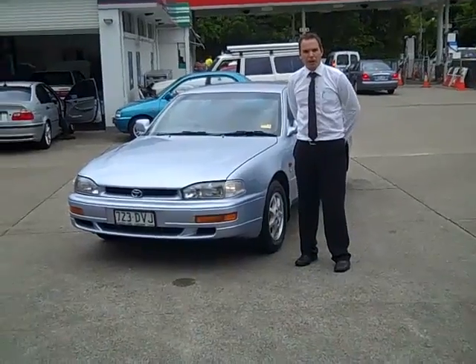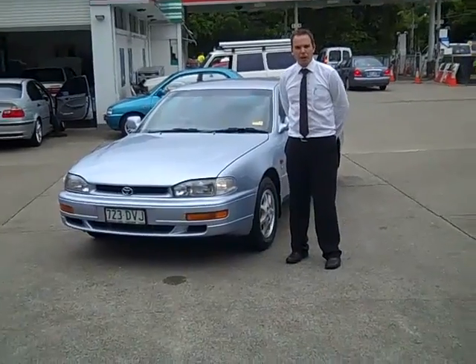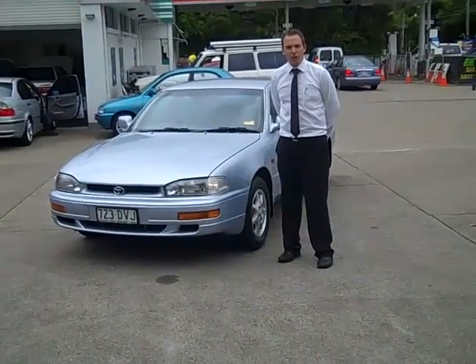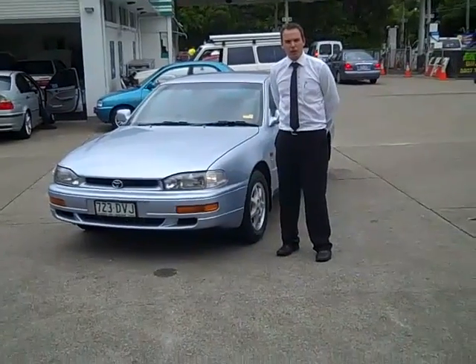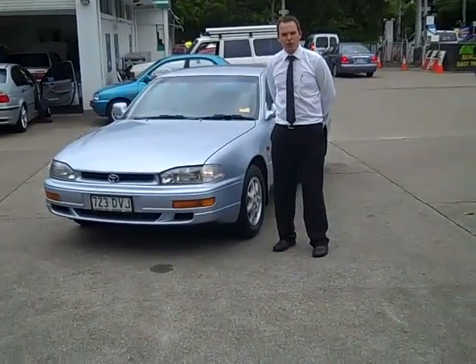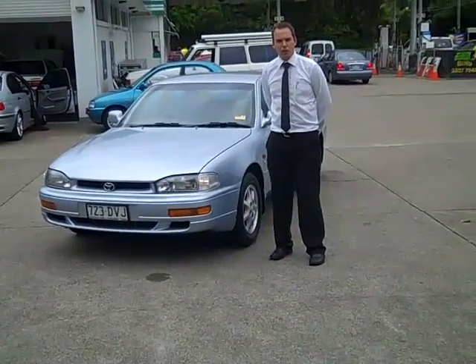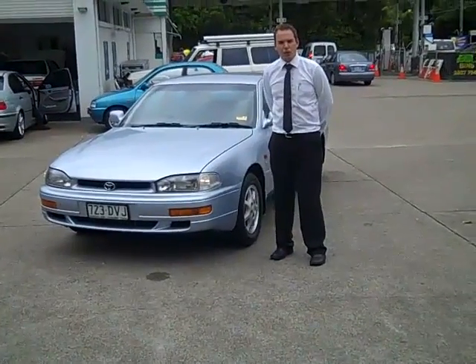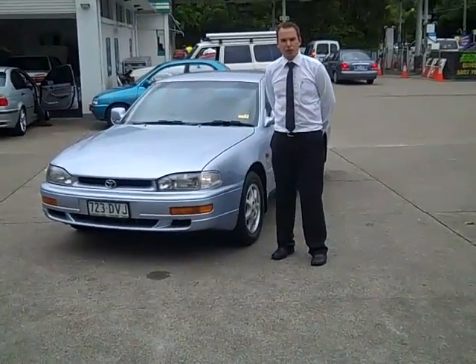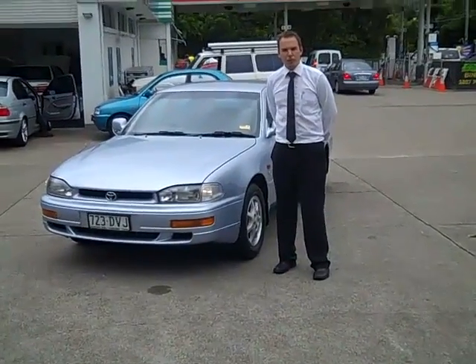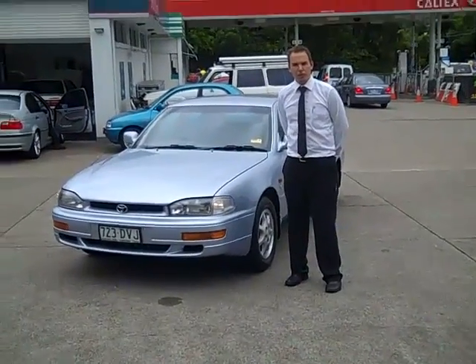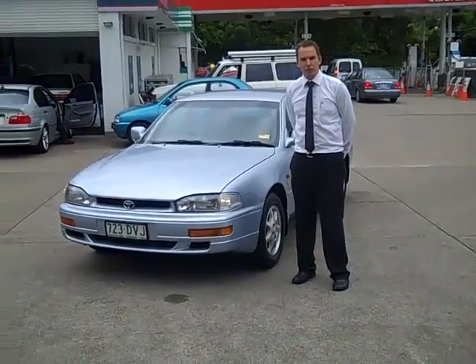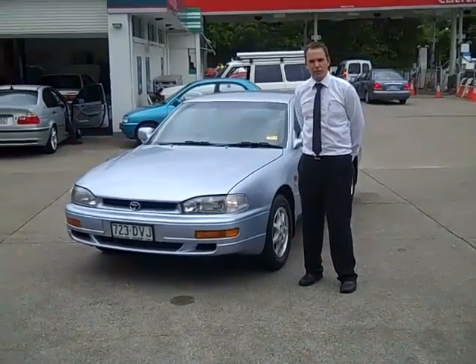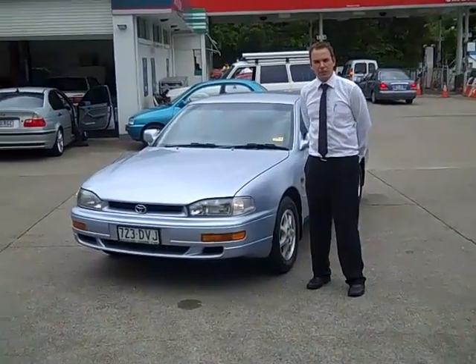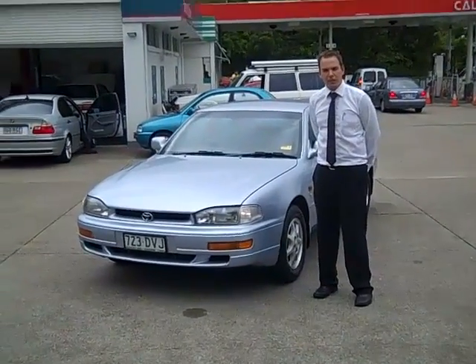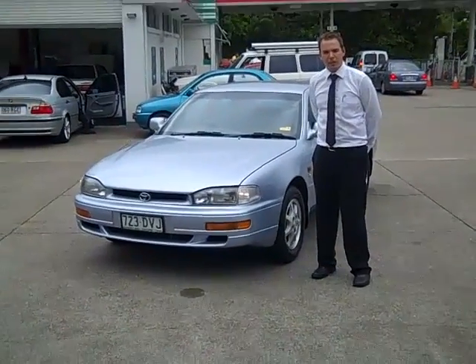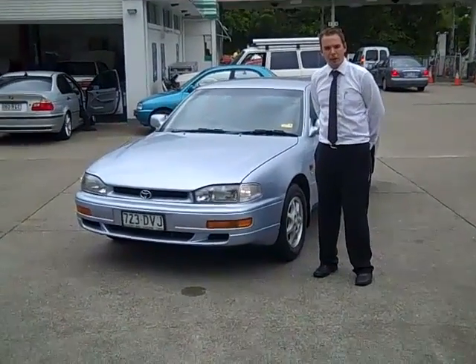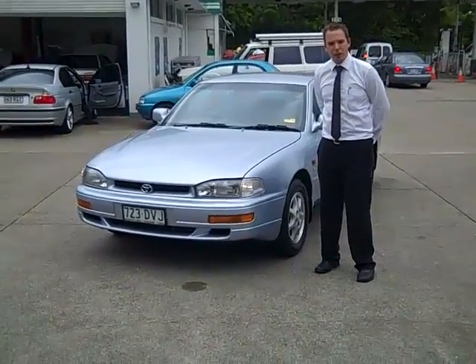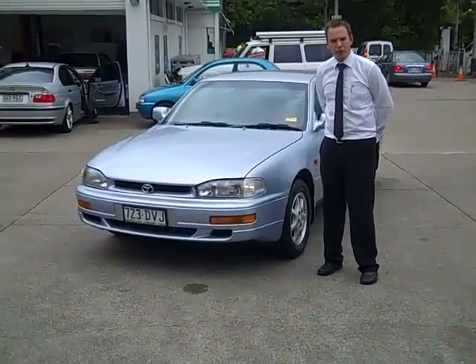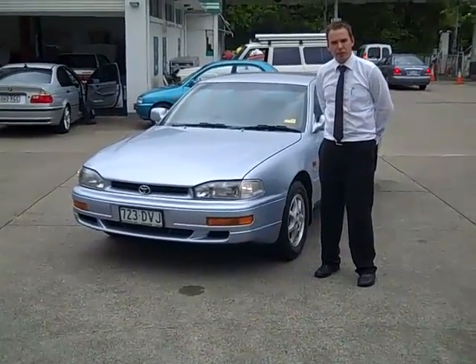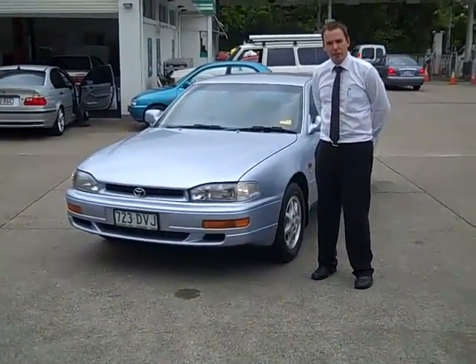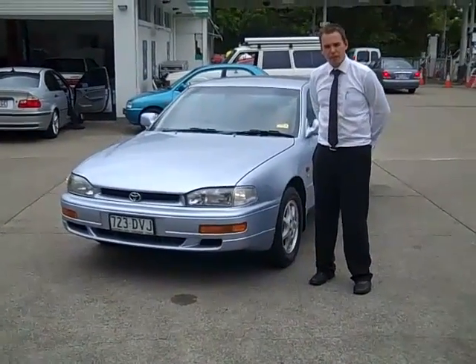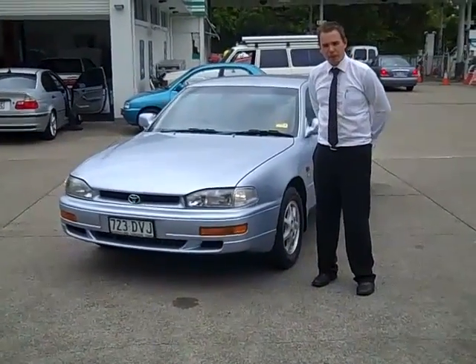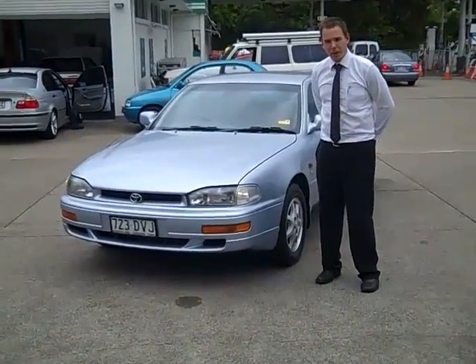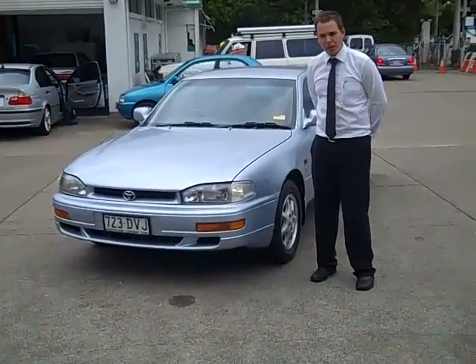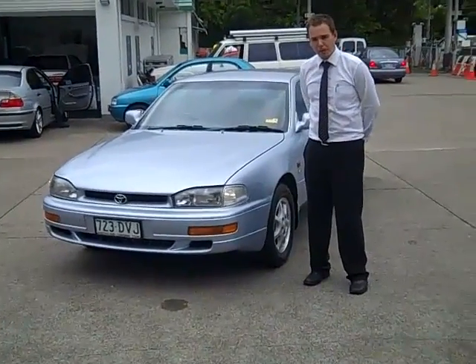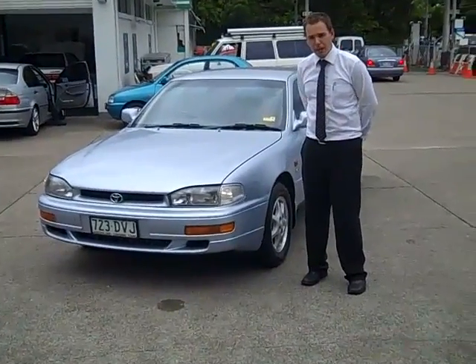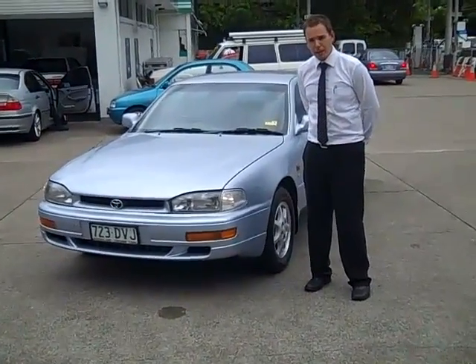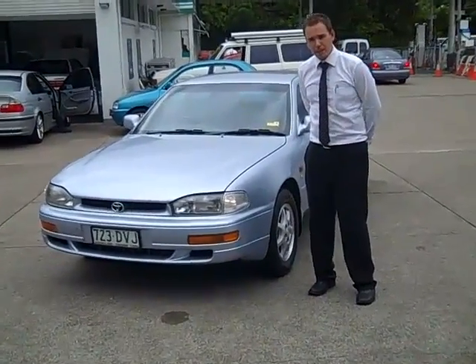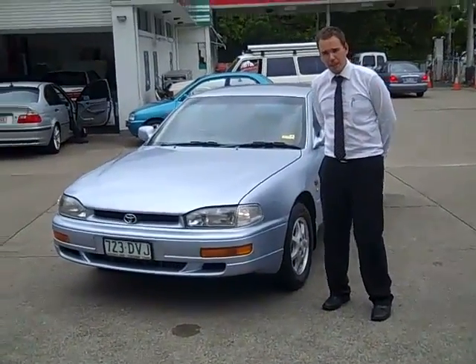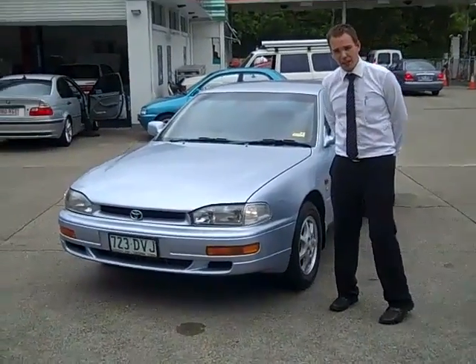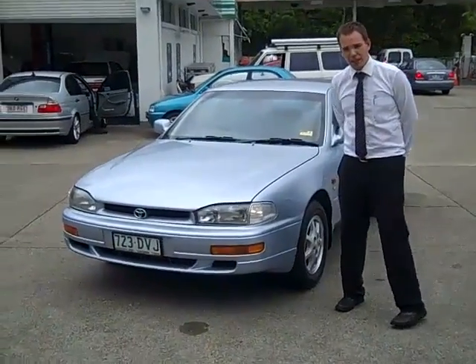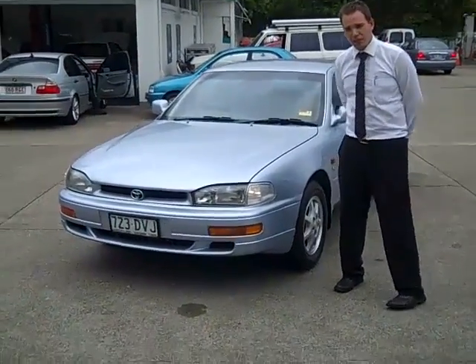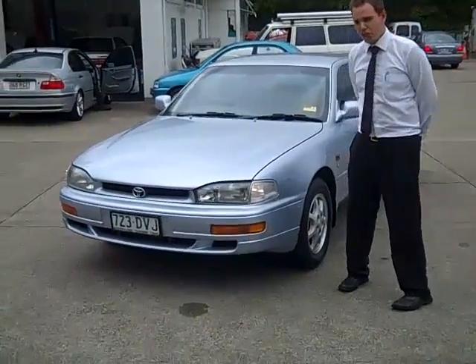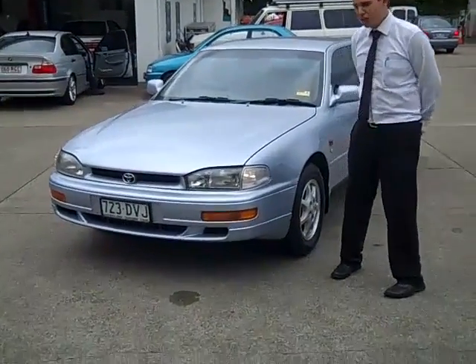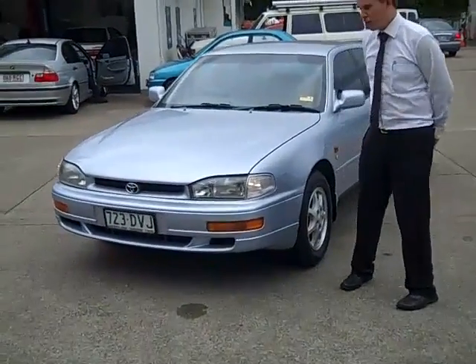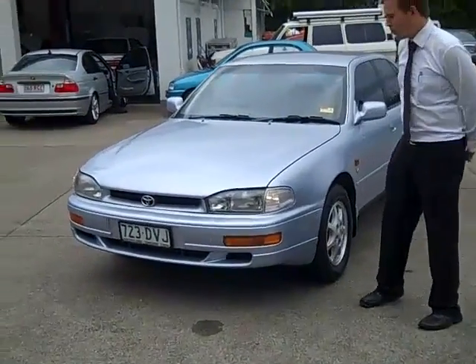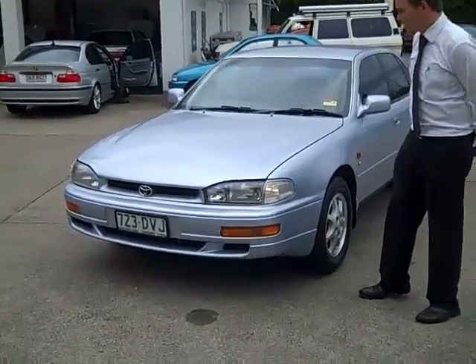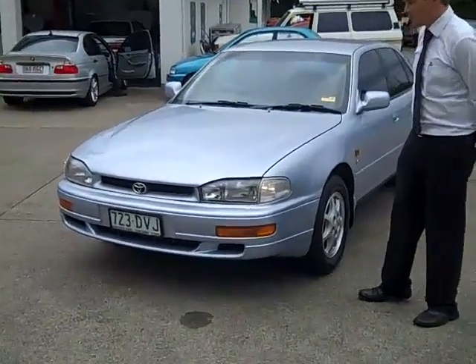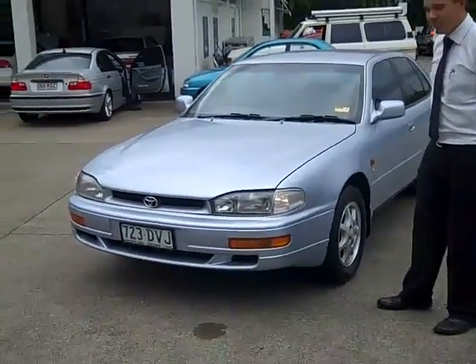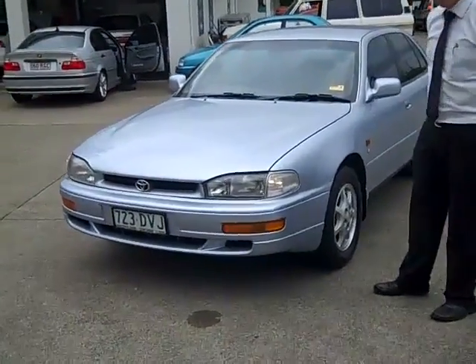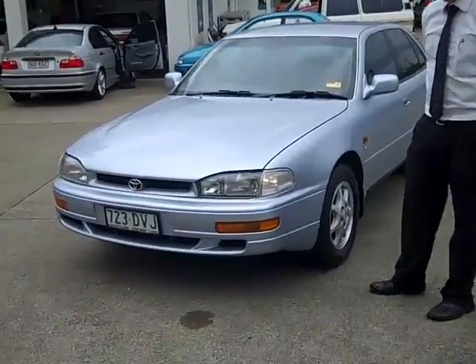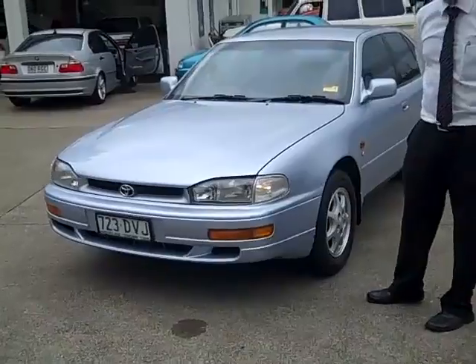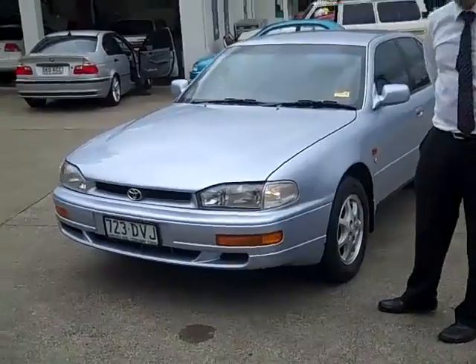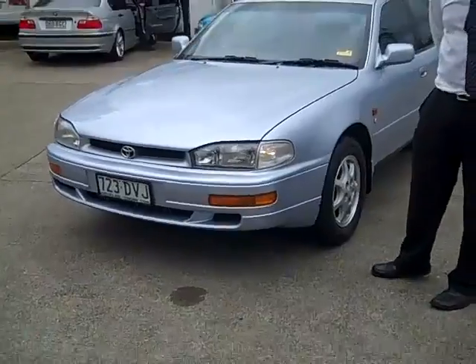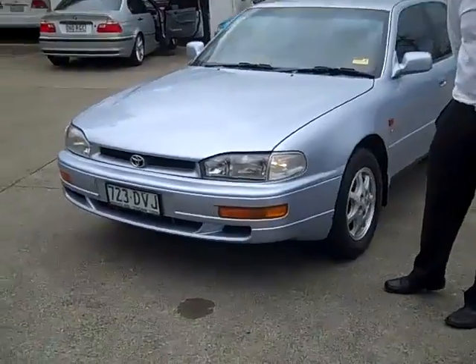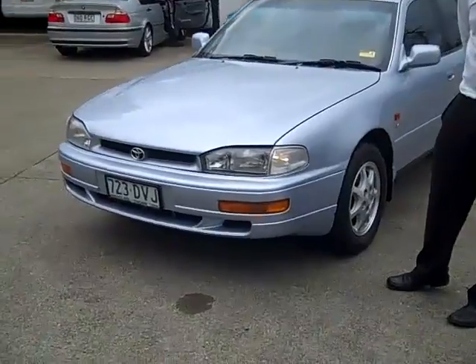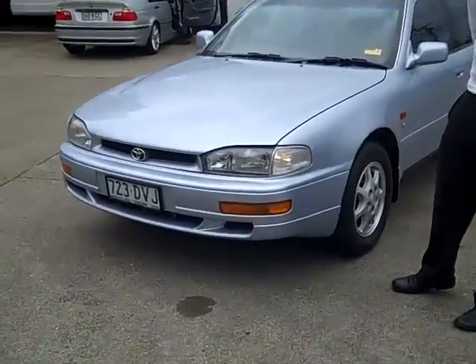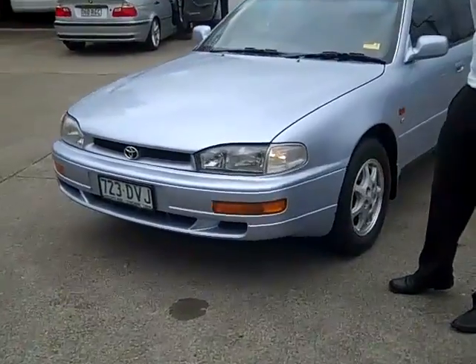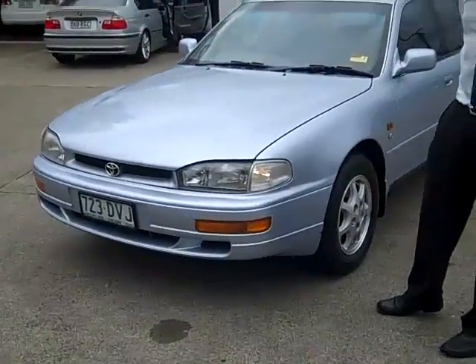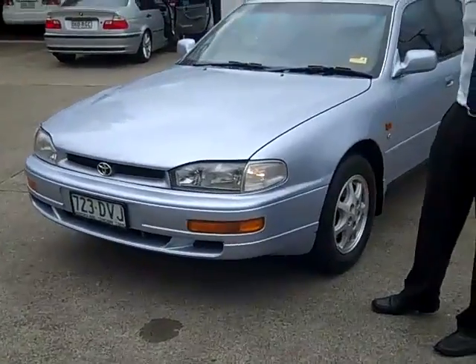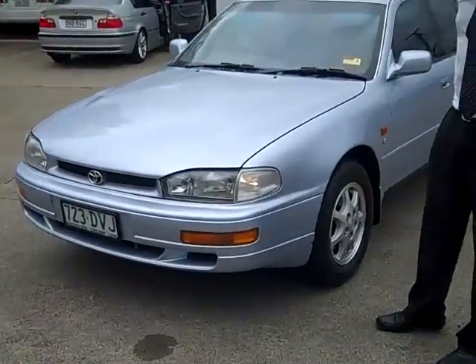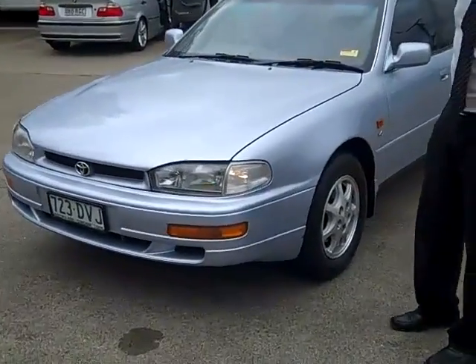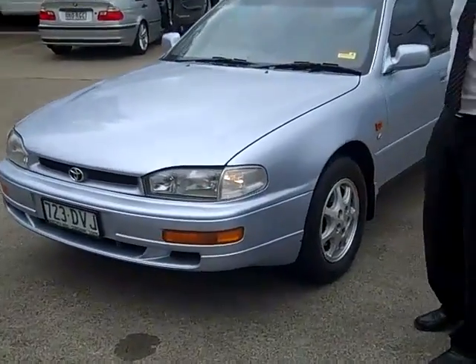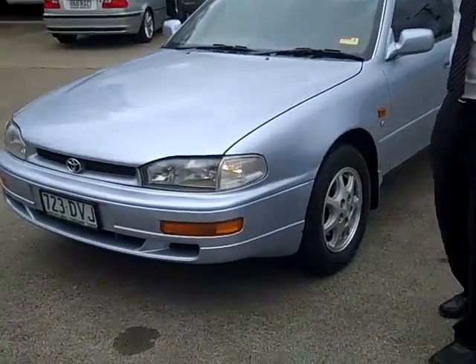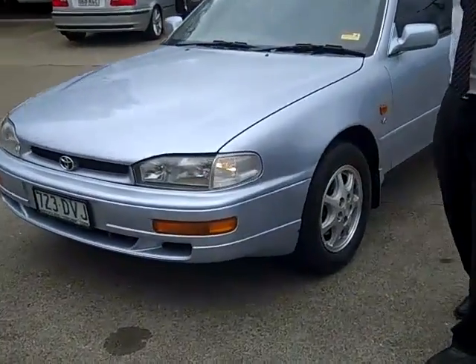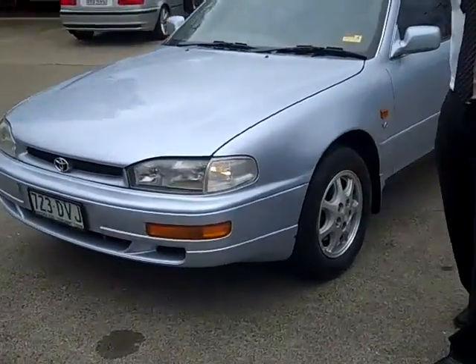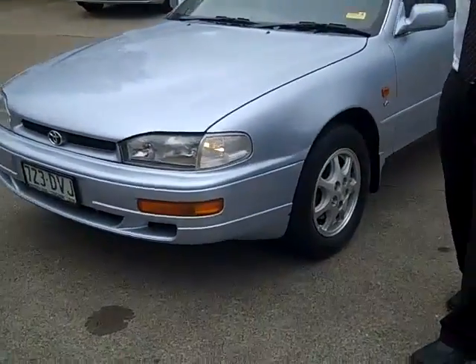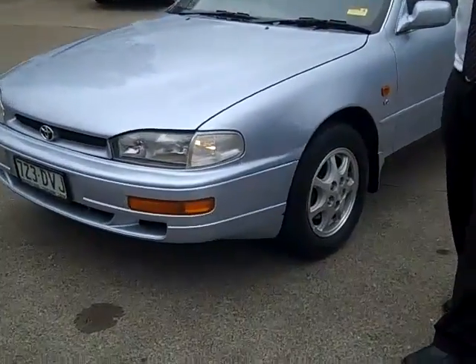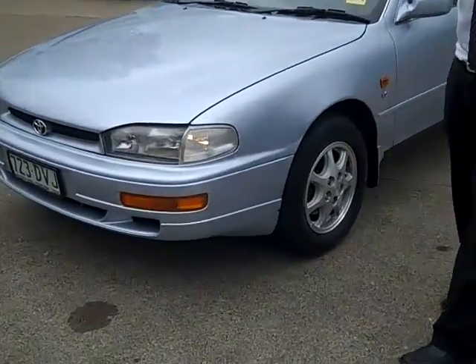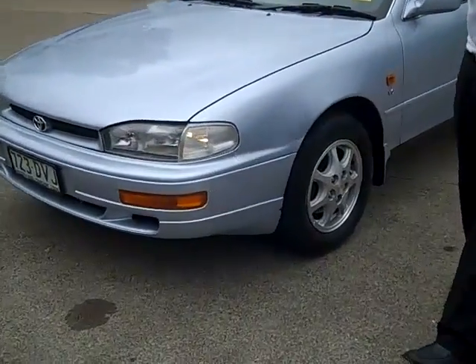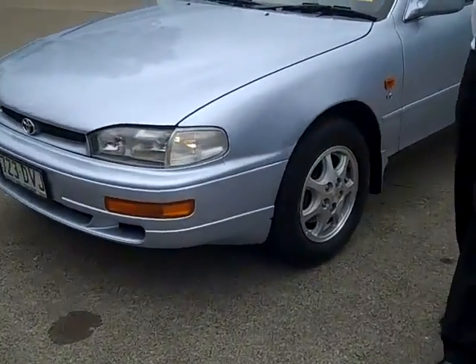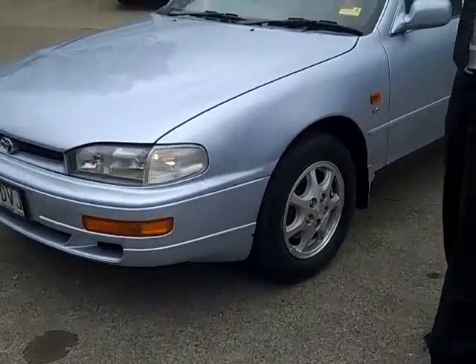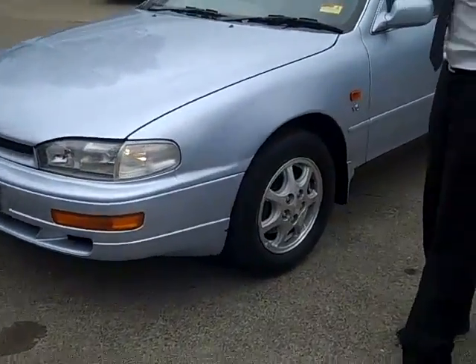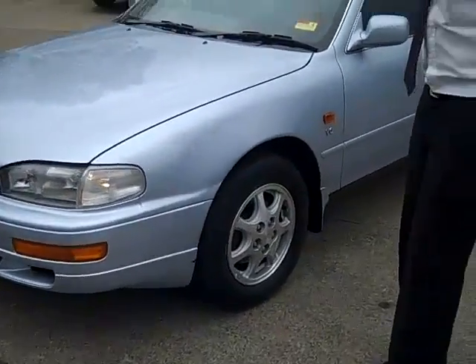Hi, welcome to Stormy, originally Akia Motors. My name's Matt. Today I'm going to show you the 1997 Toyota Vienta Grande.